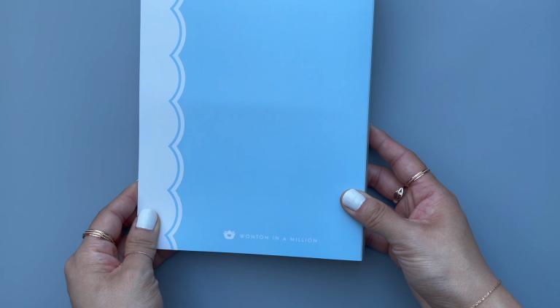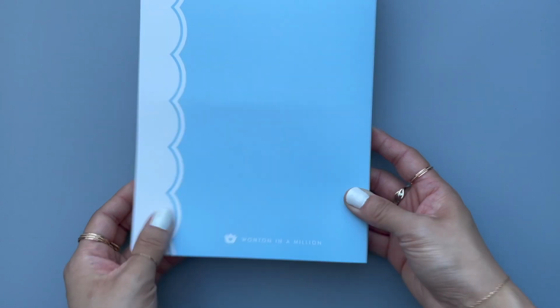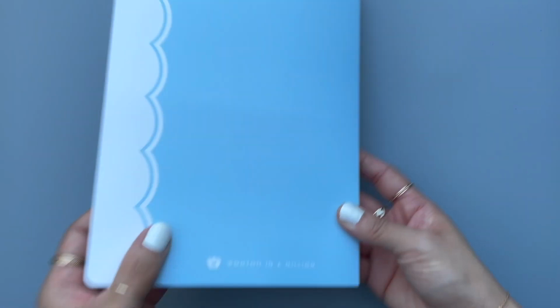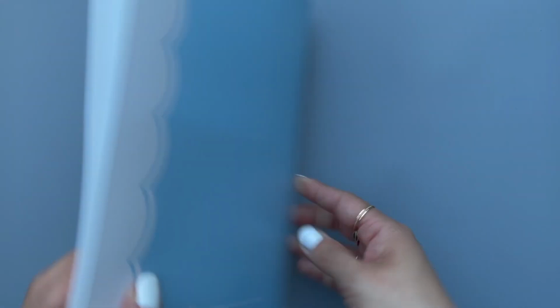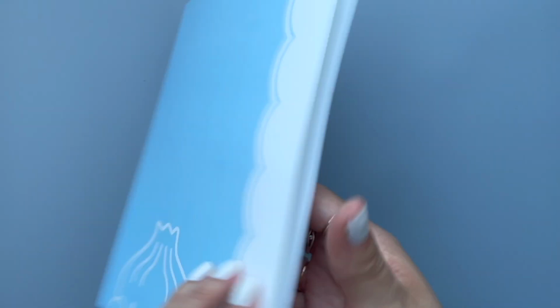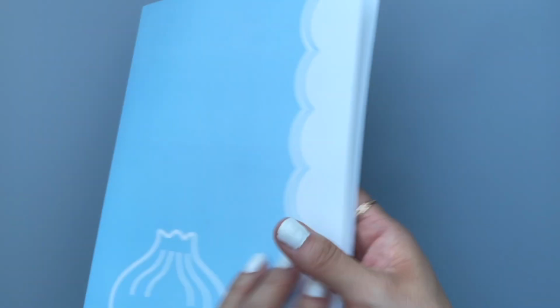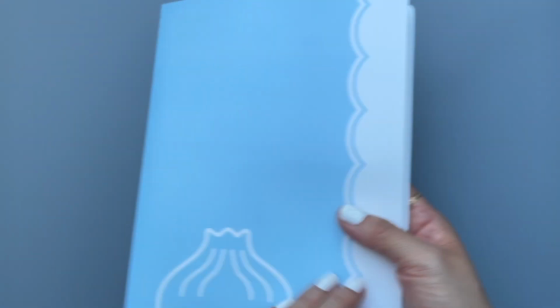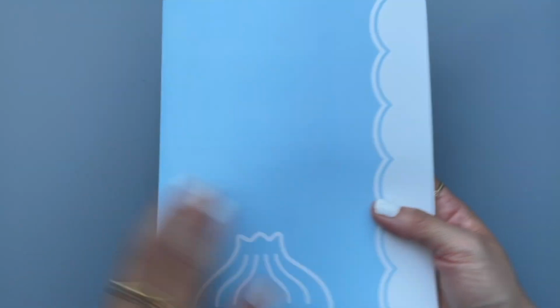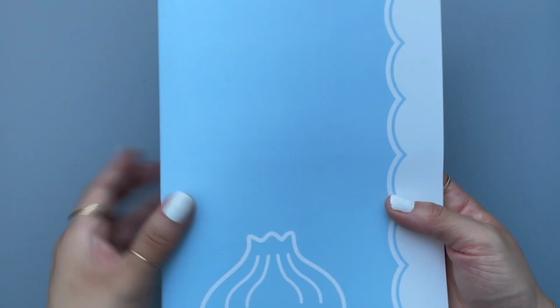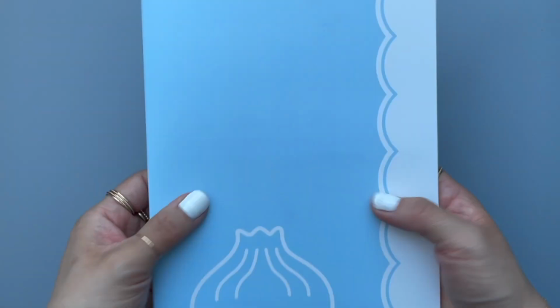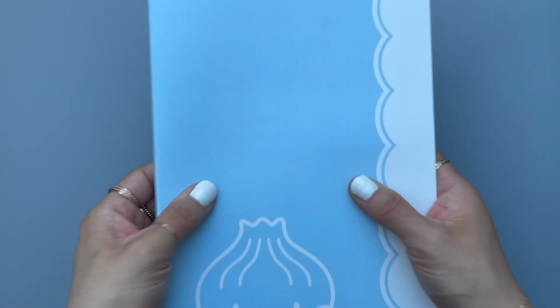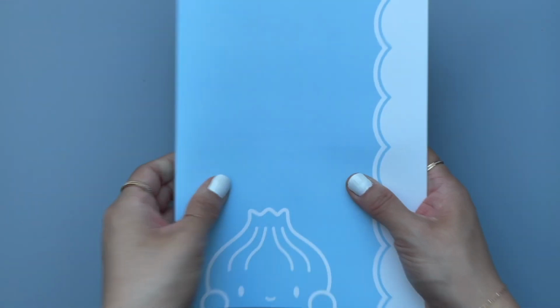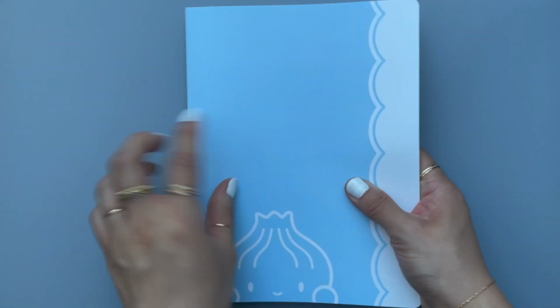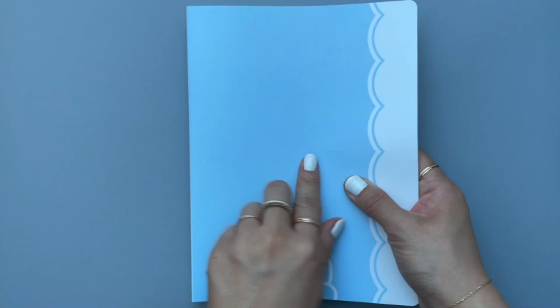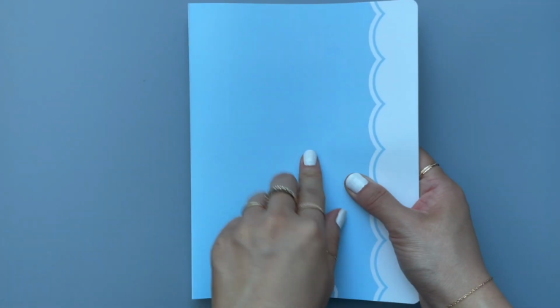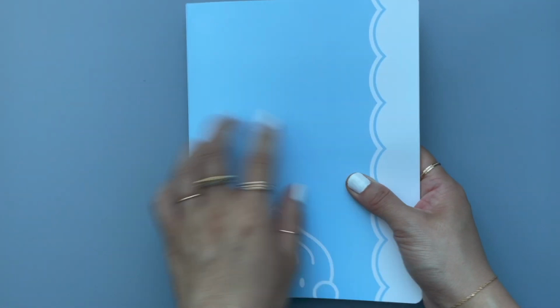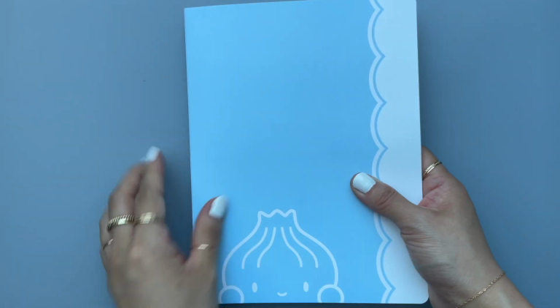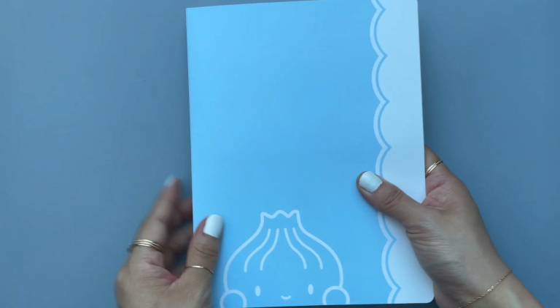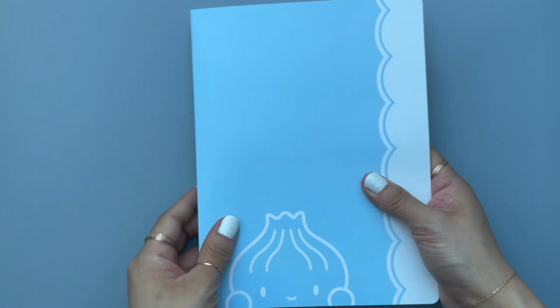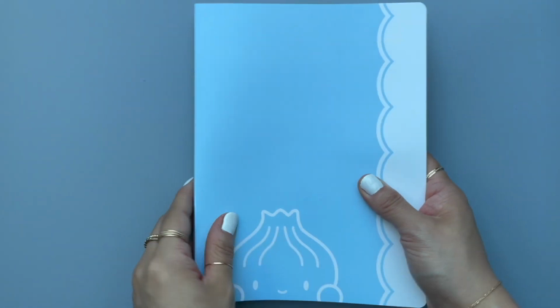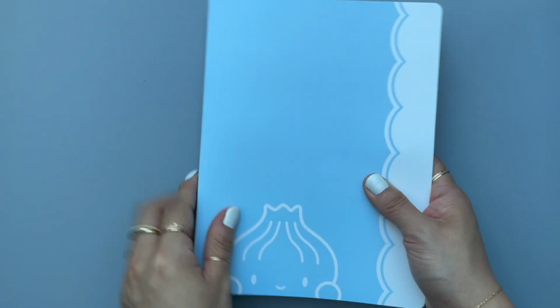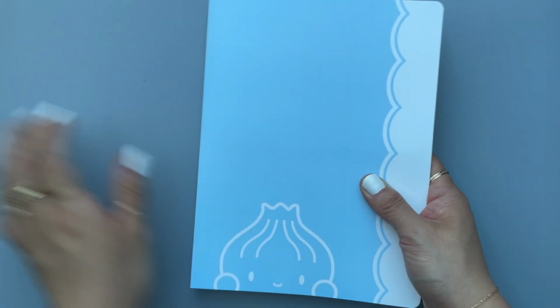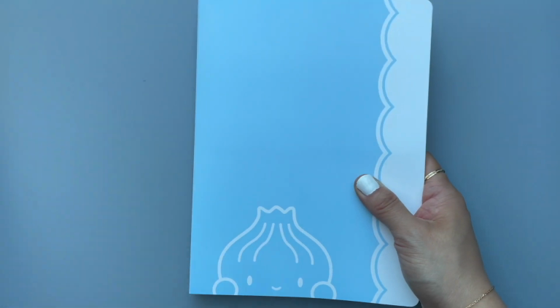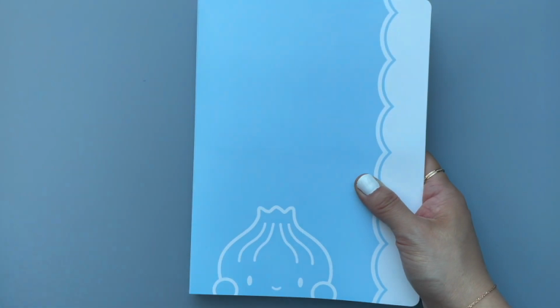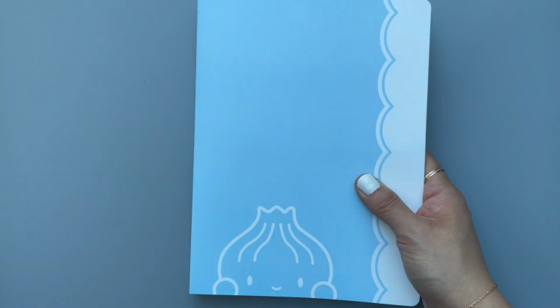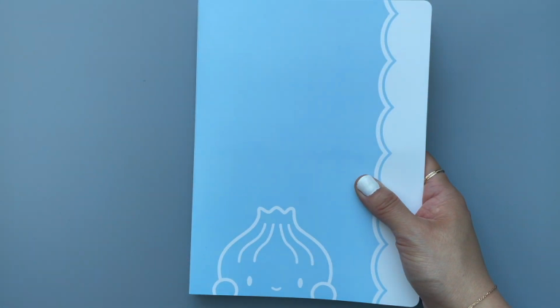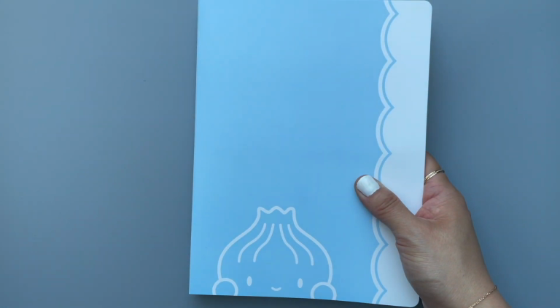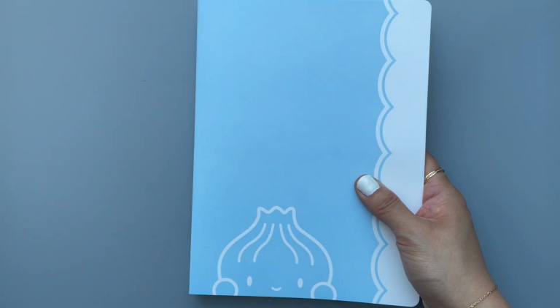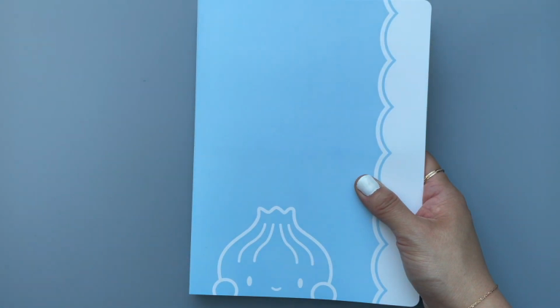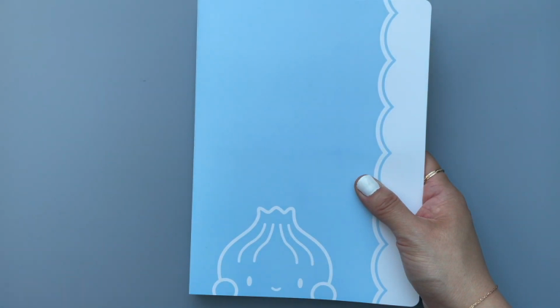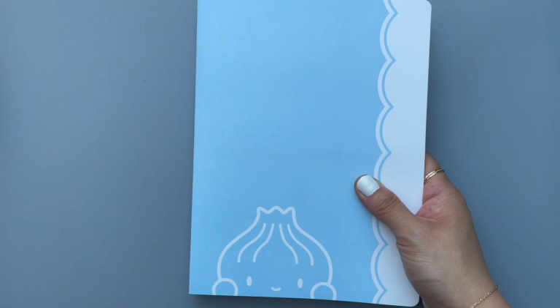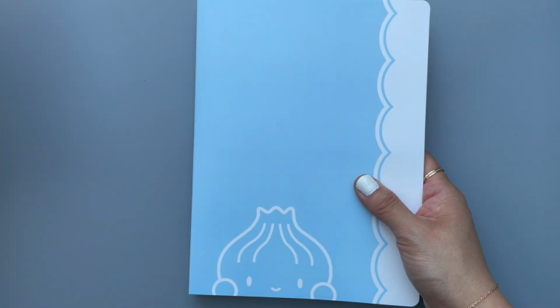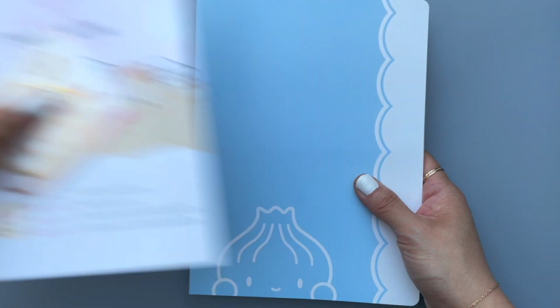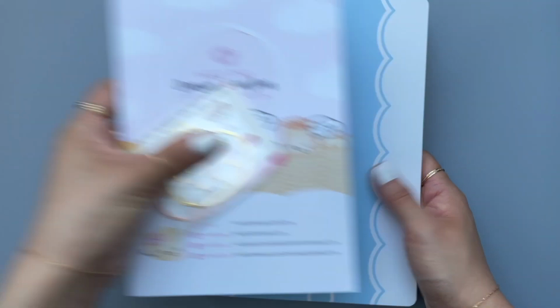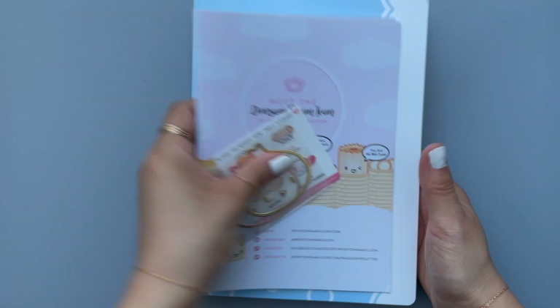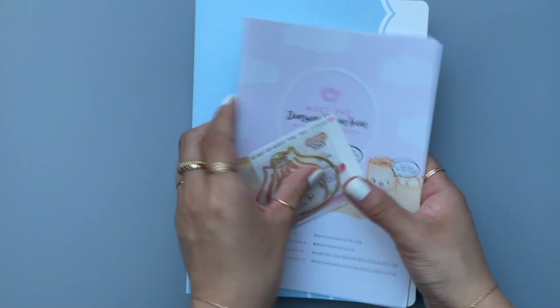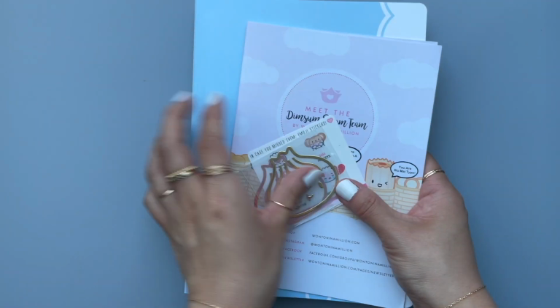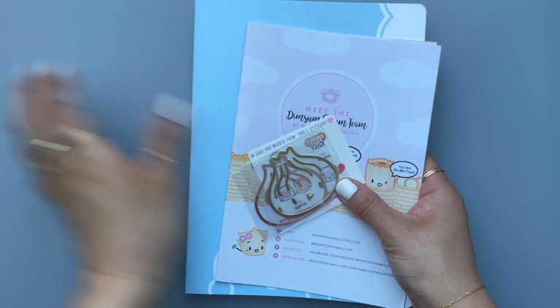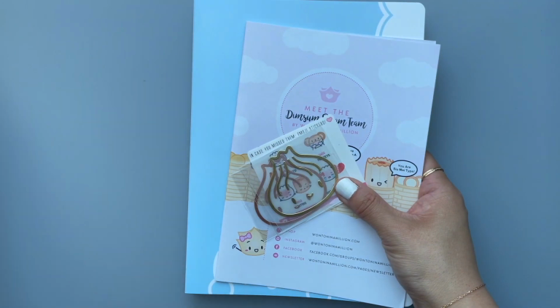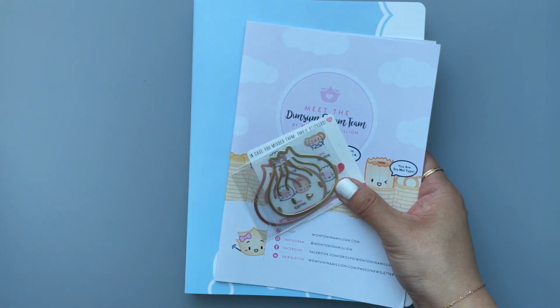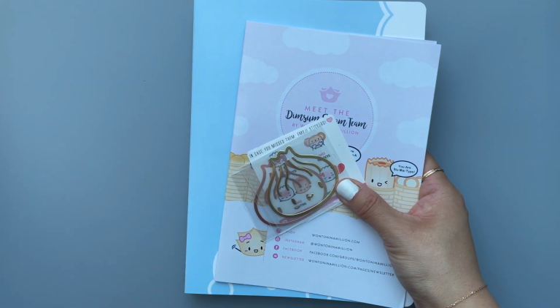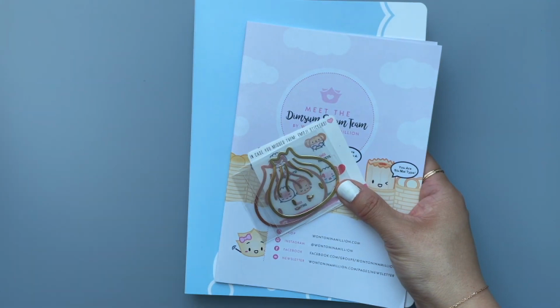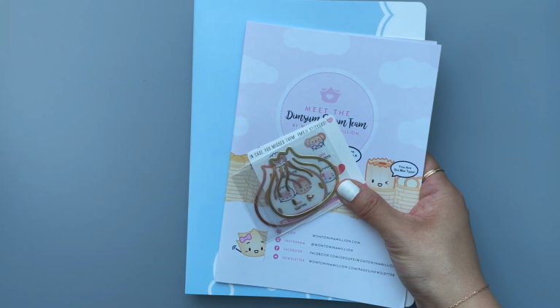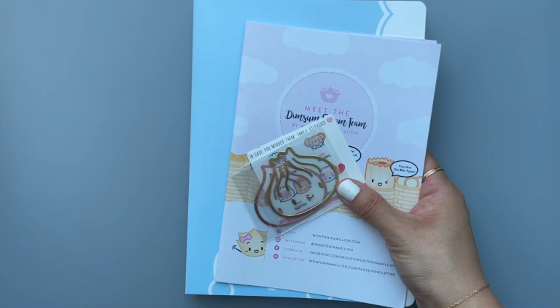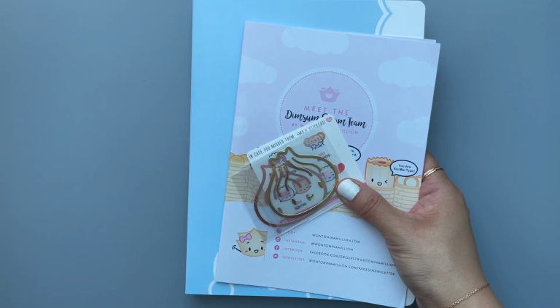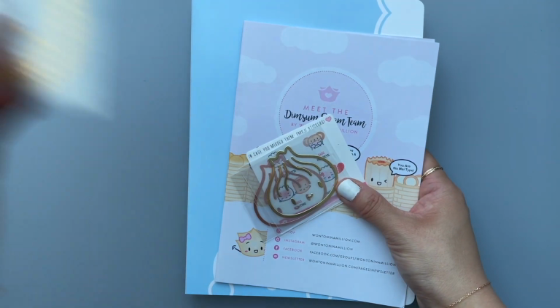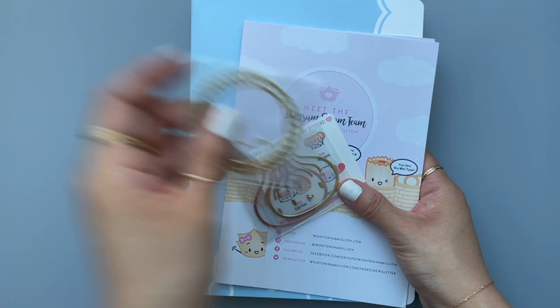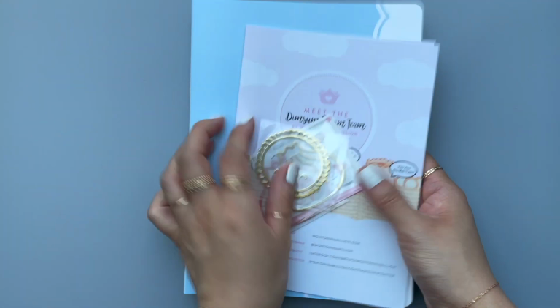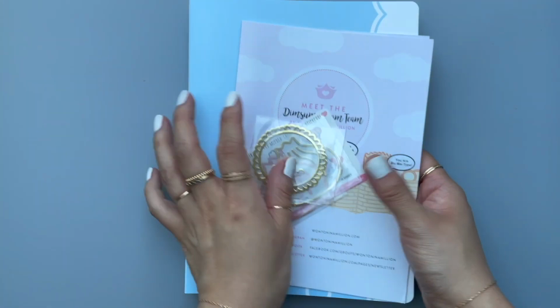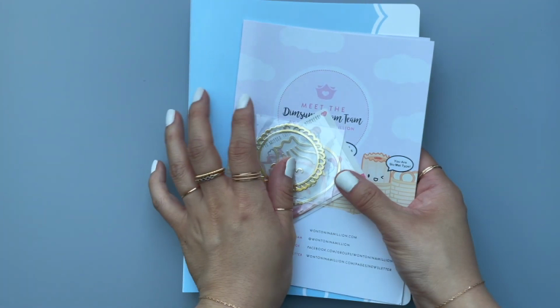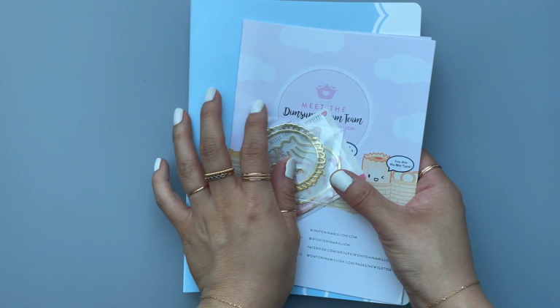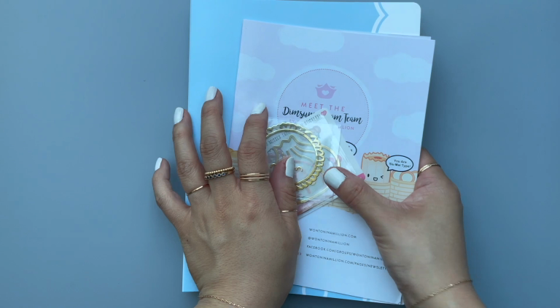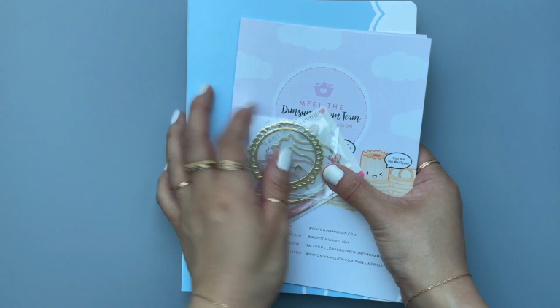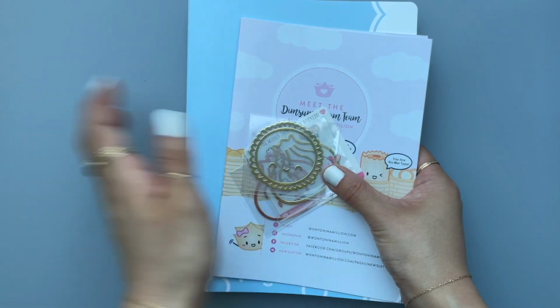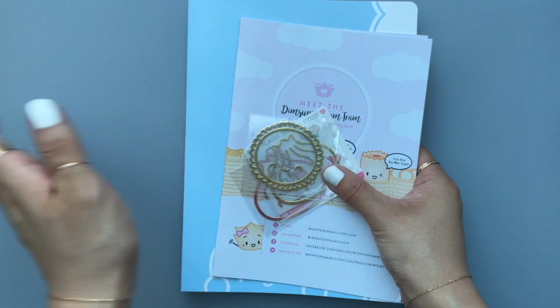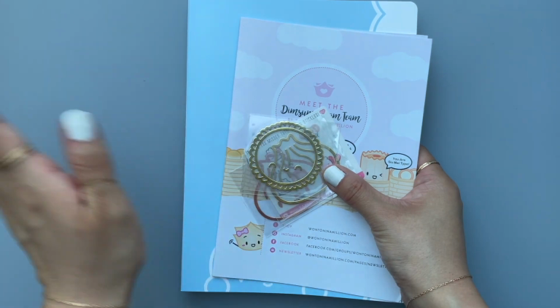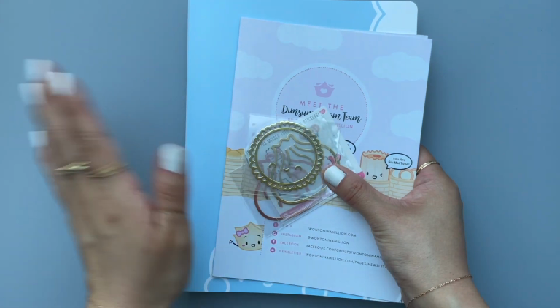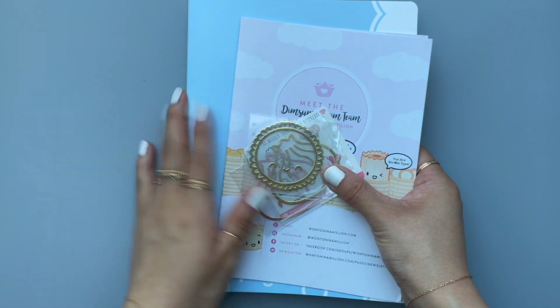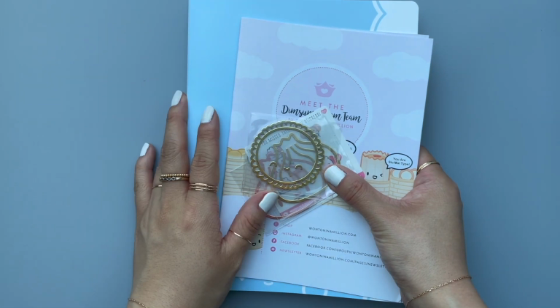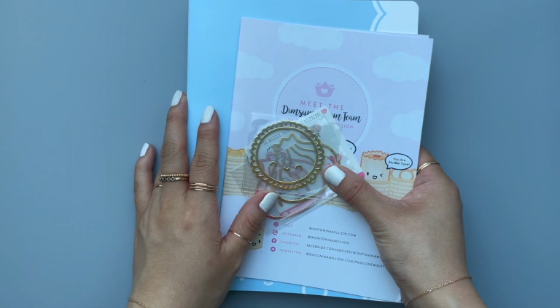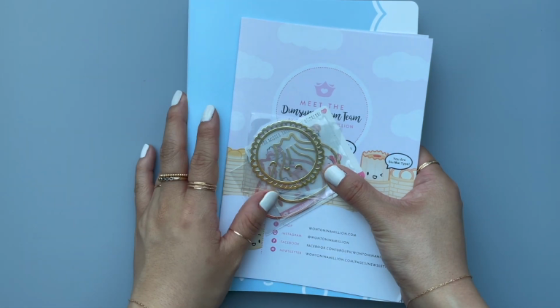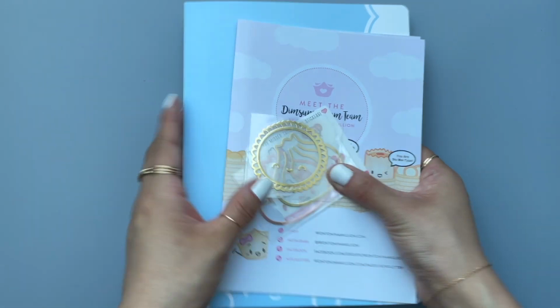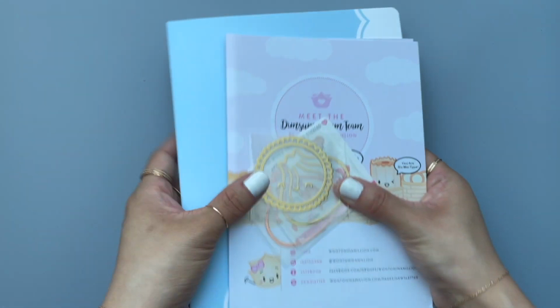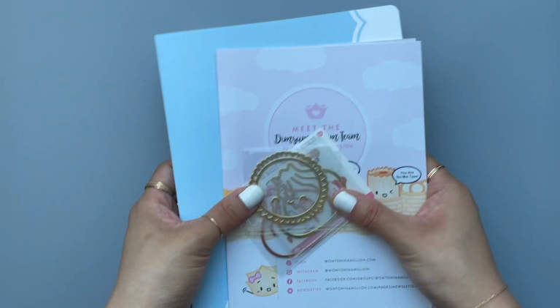I like blue, that's why I chose this color. All right, so that's my second order from Wonton In A Million.